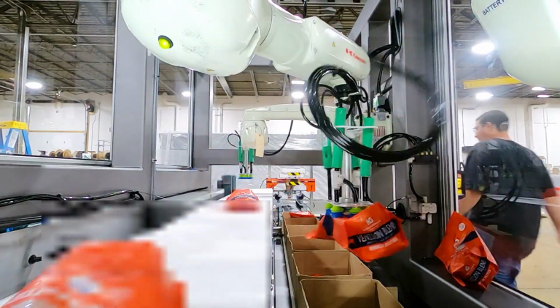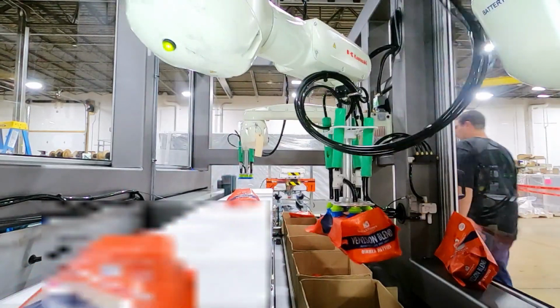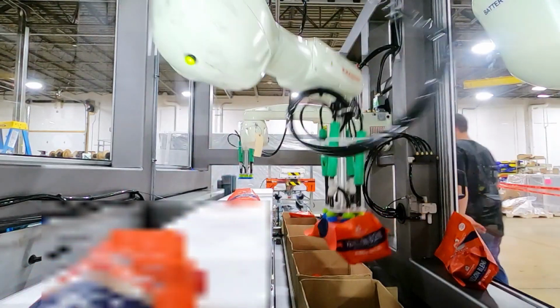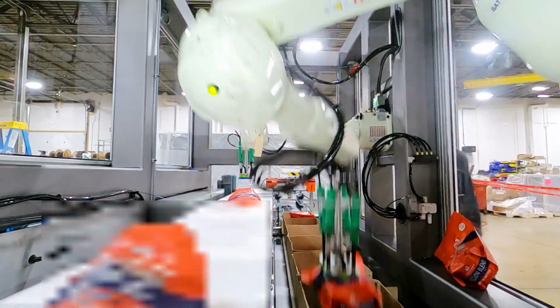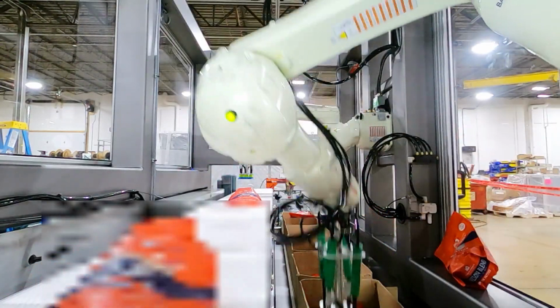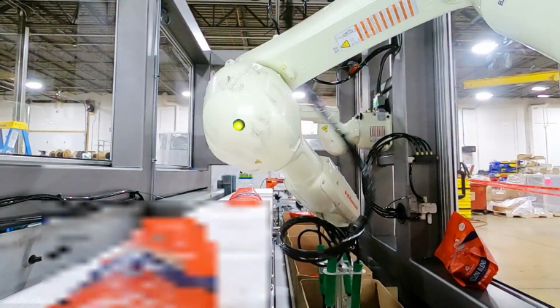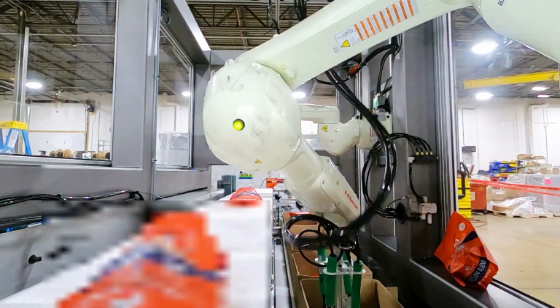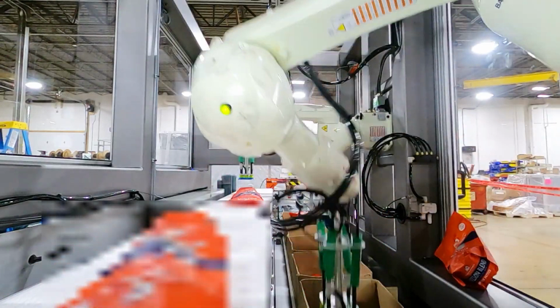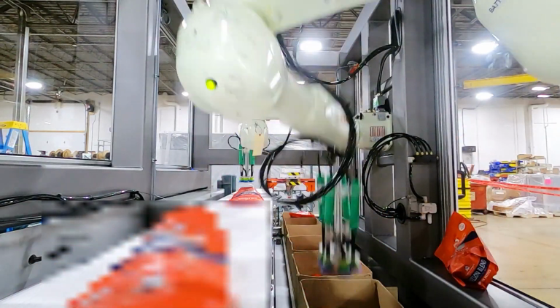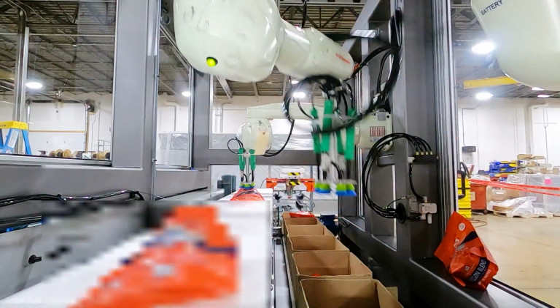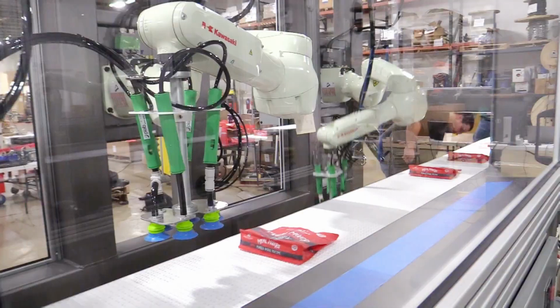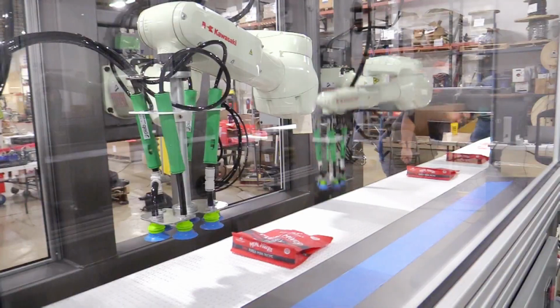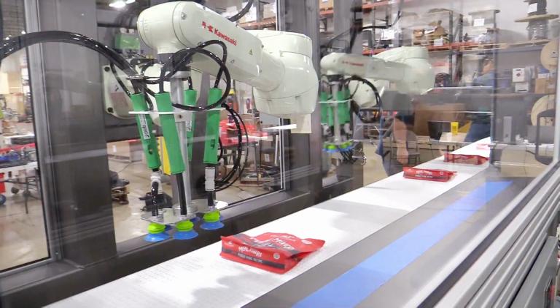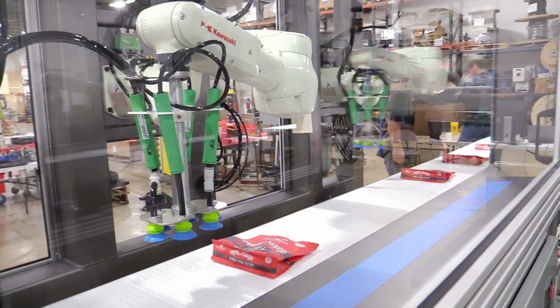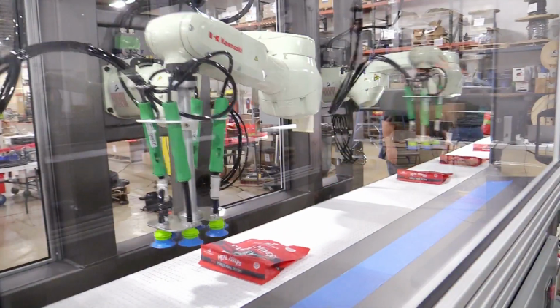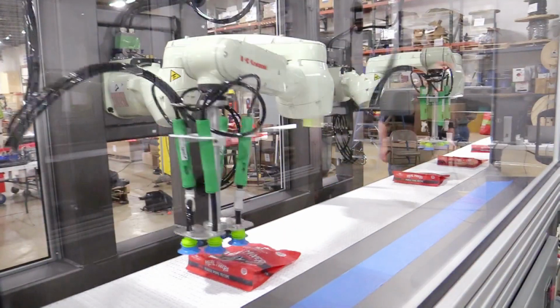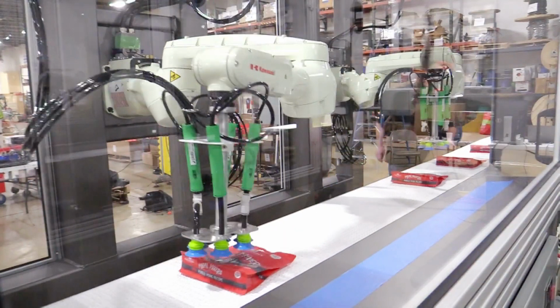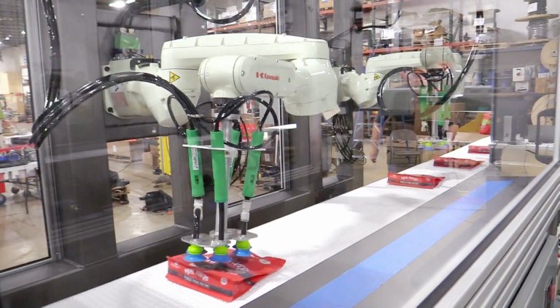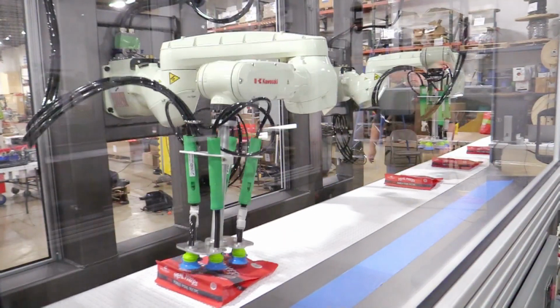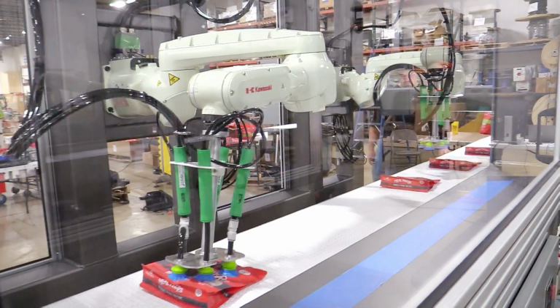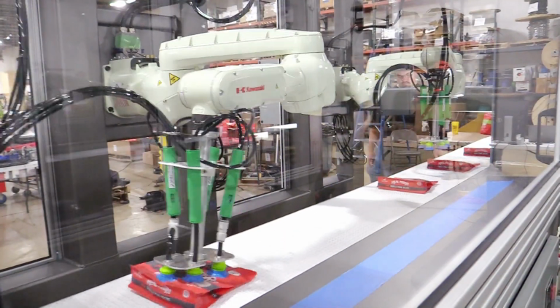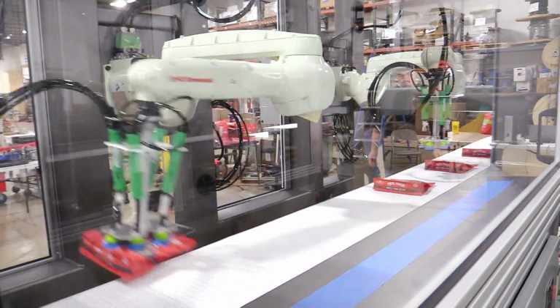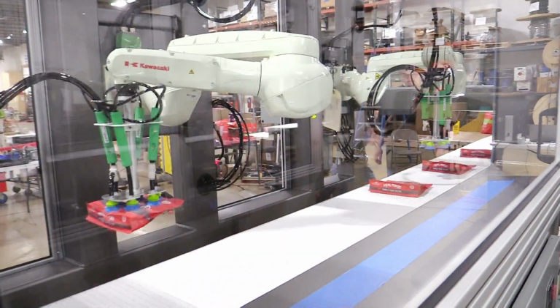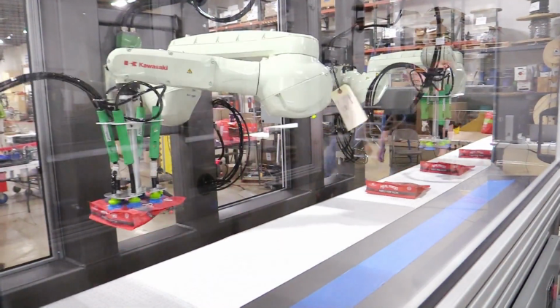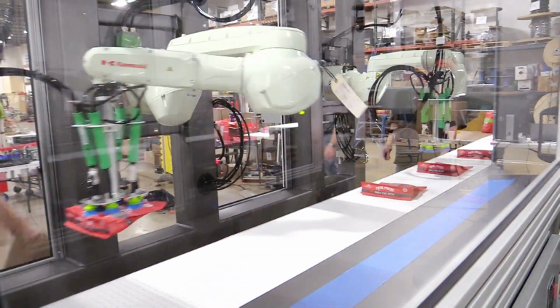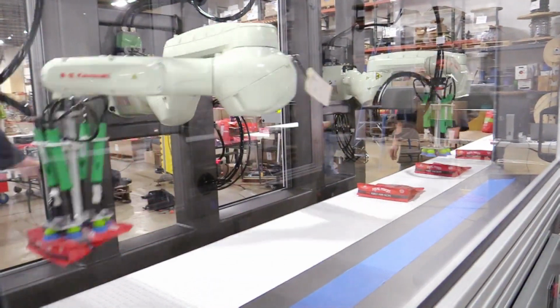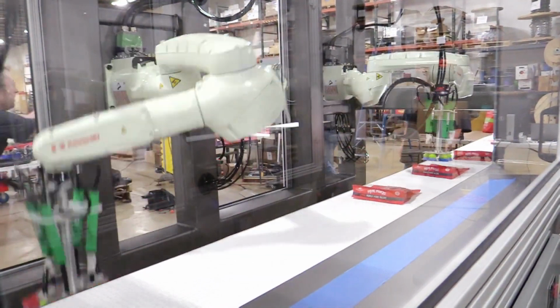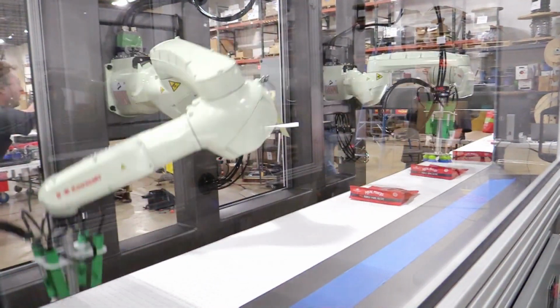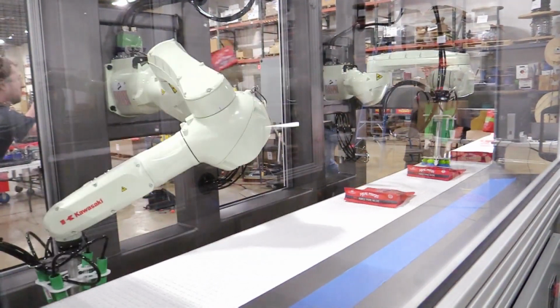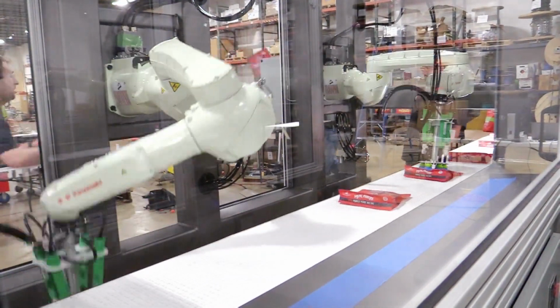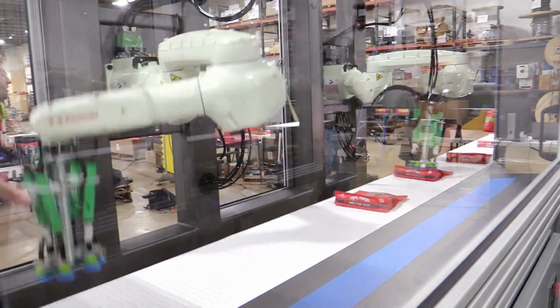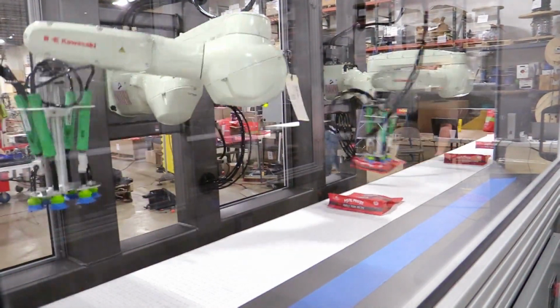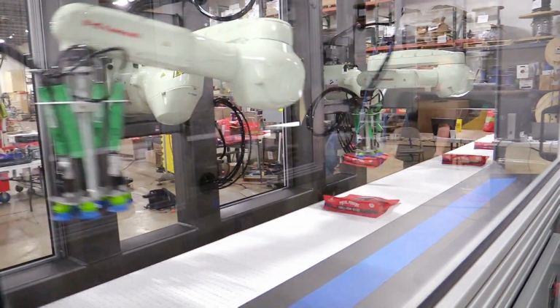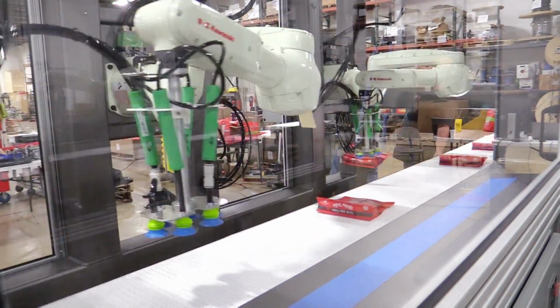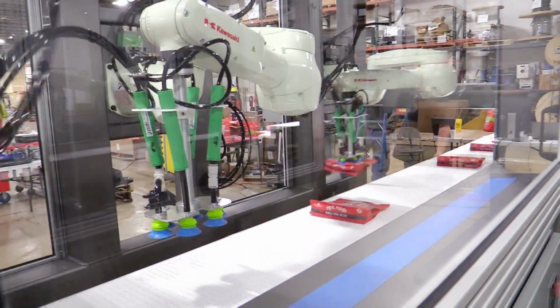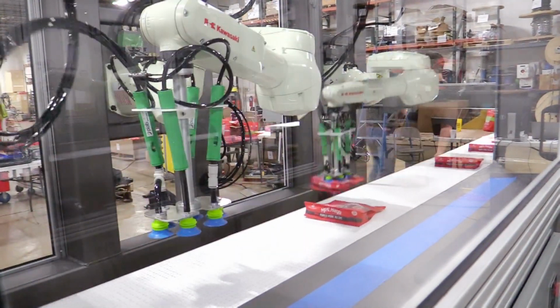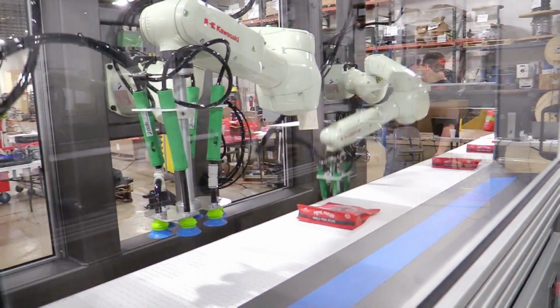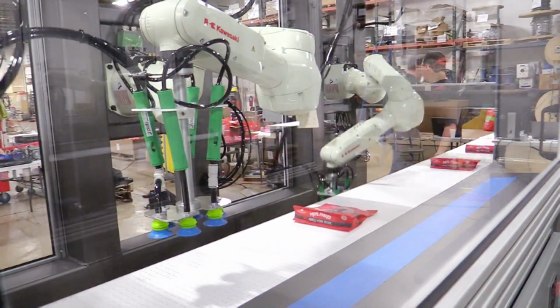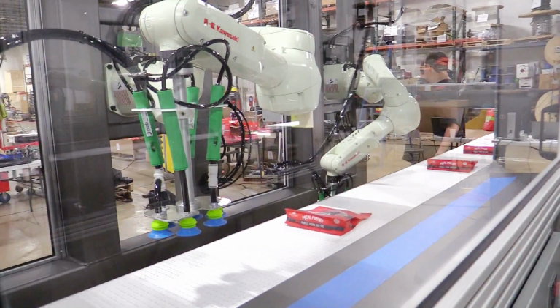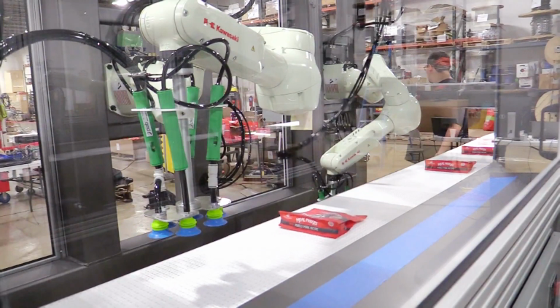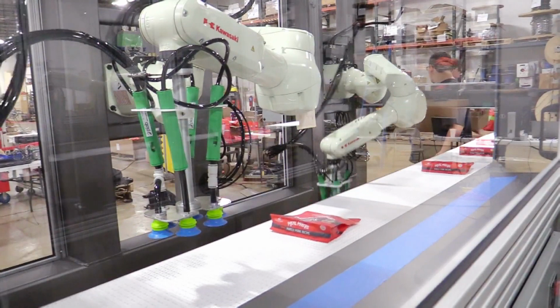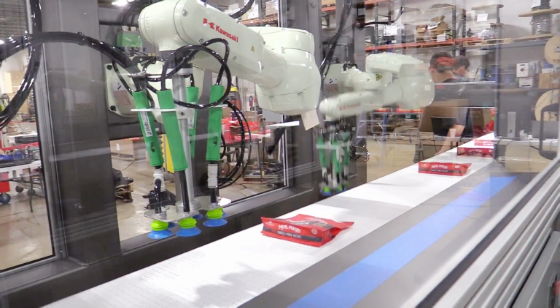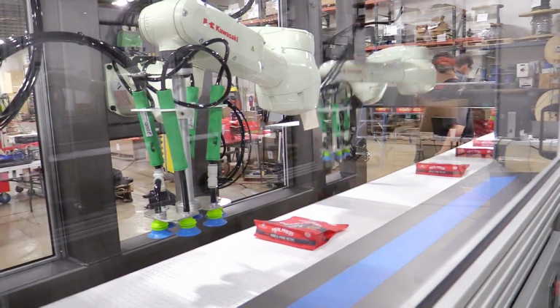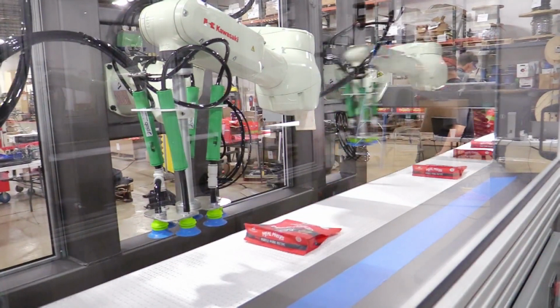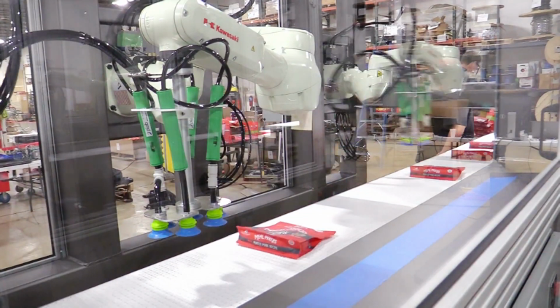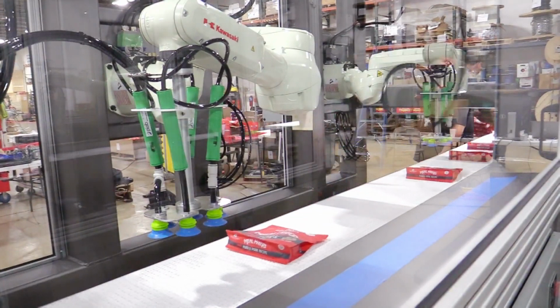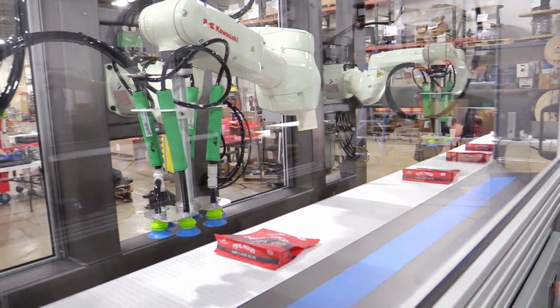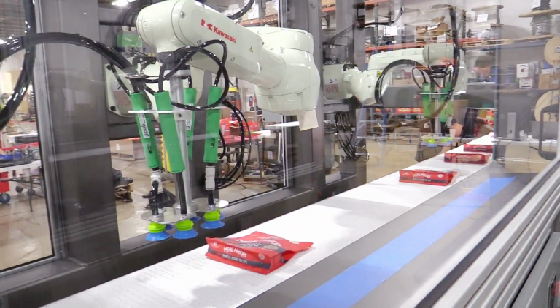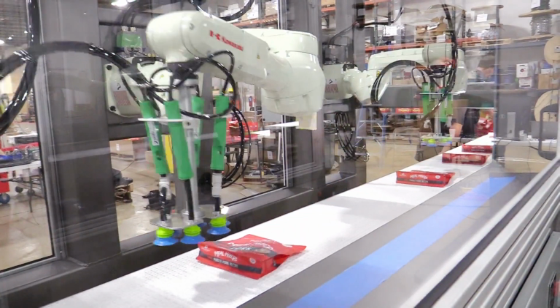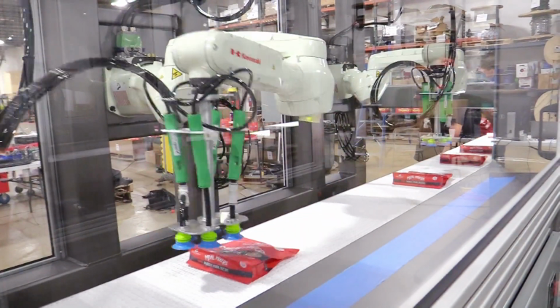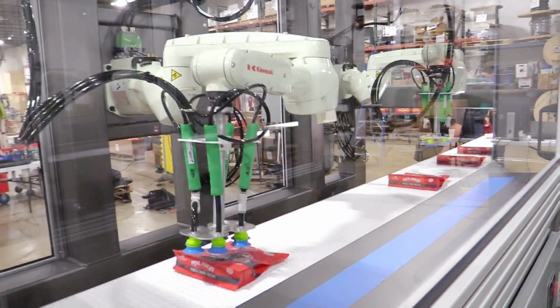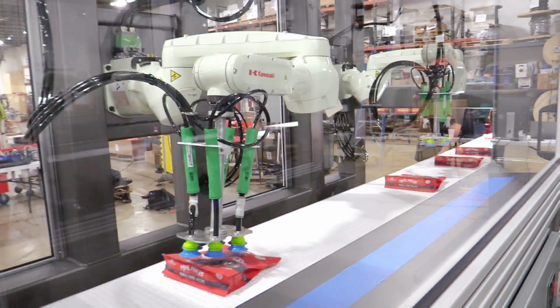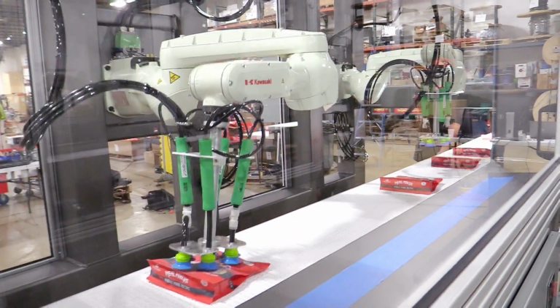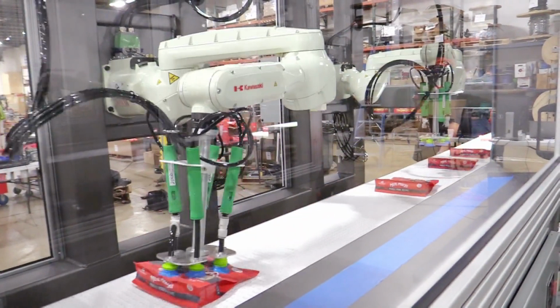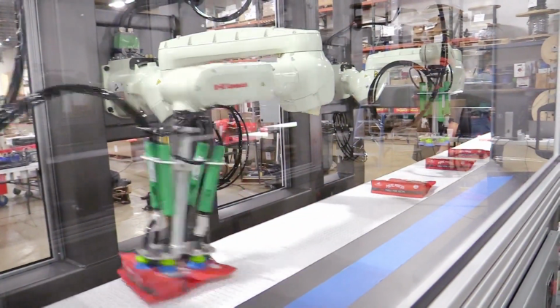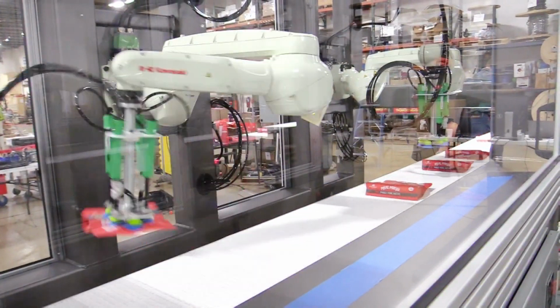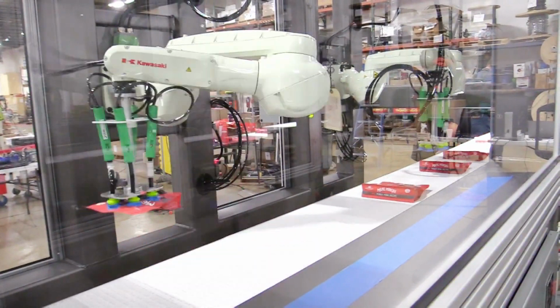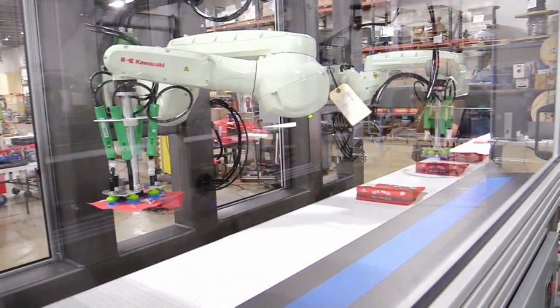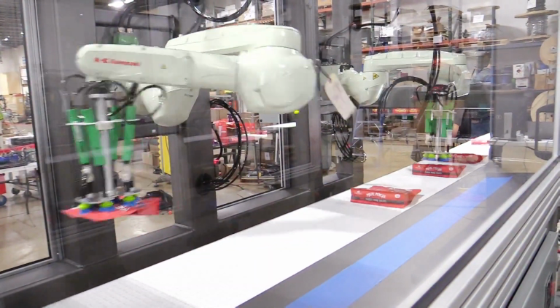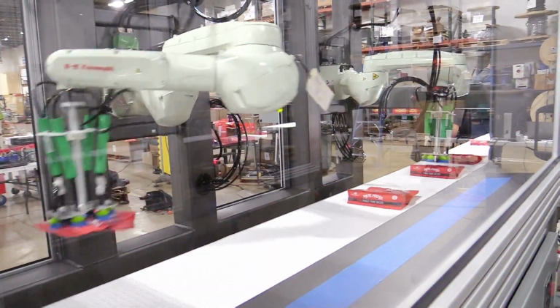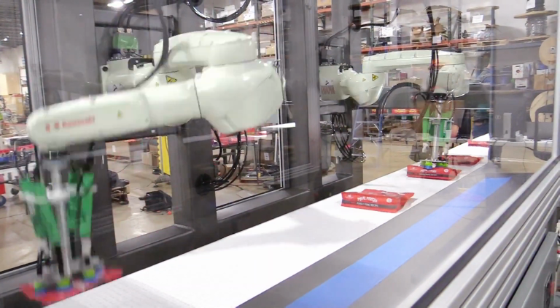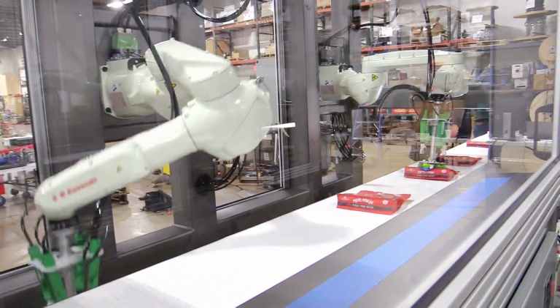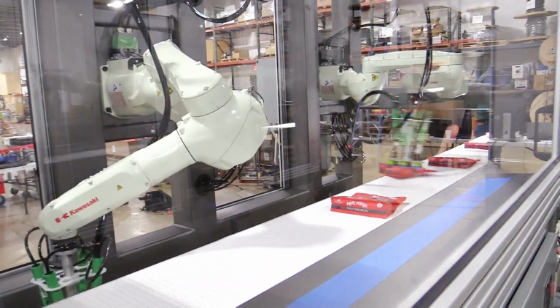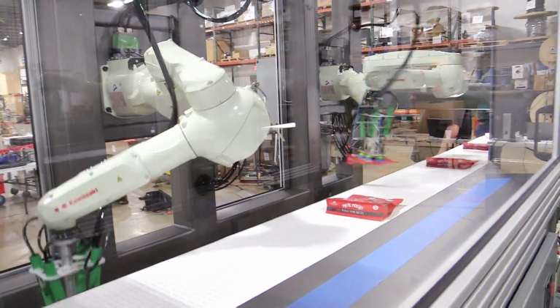That data is shared between both robots, and each robot will pick 50% of the product that is presented to it.